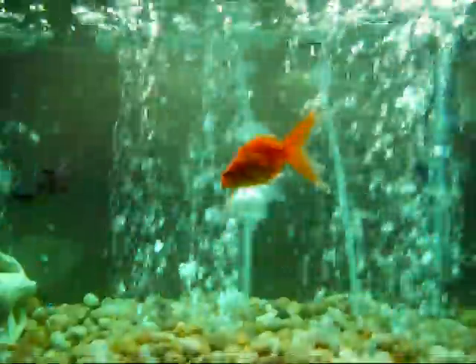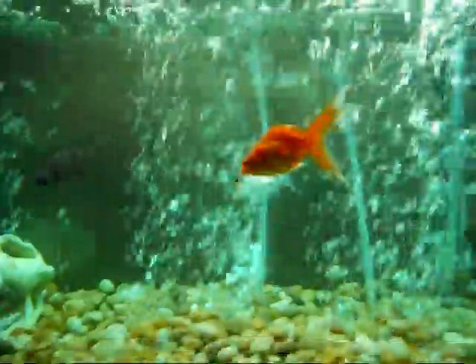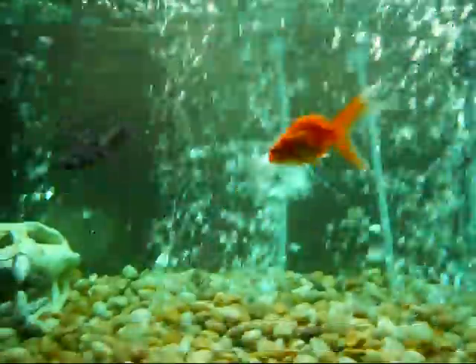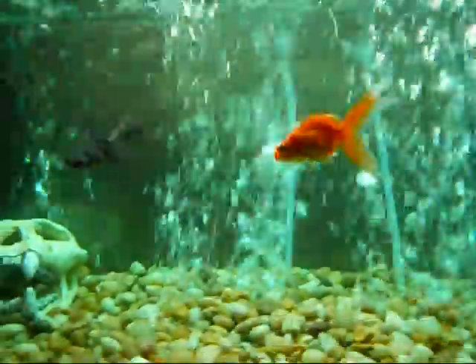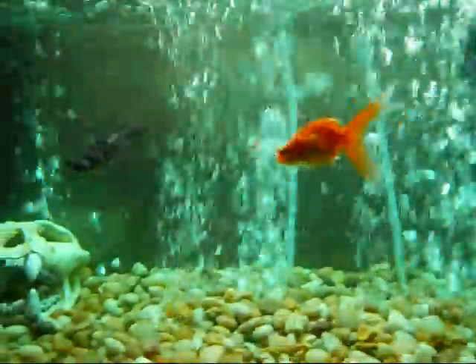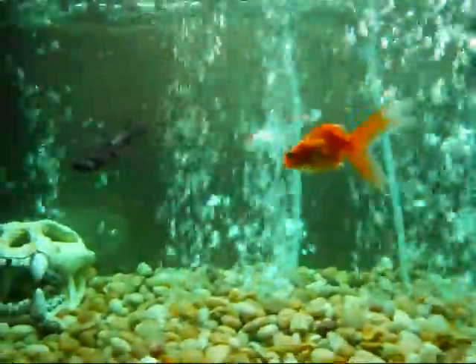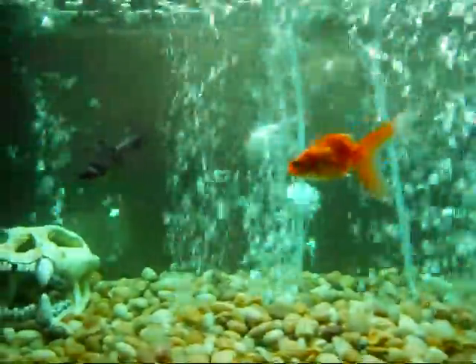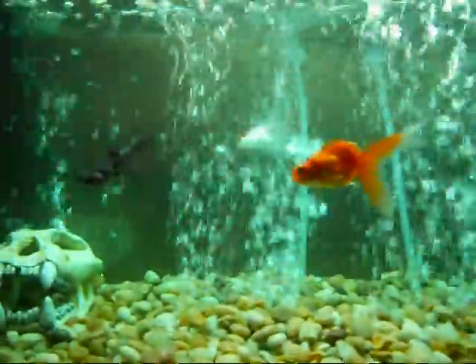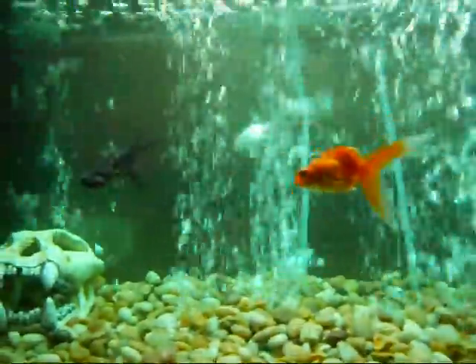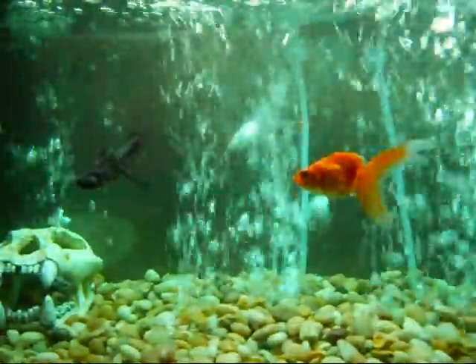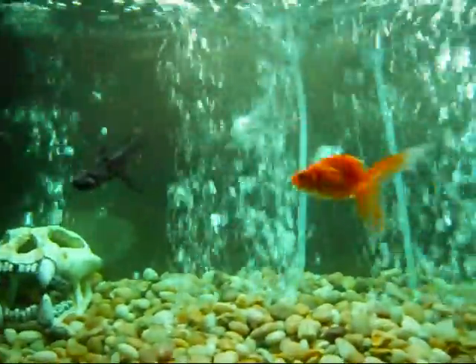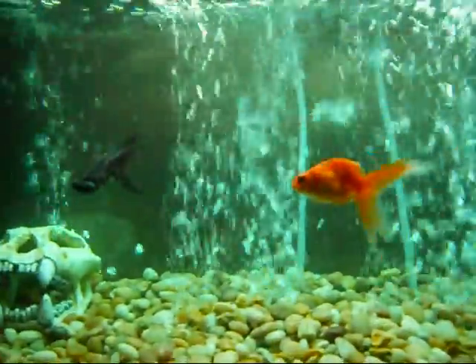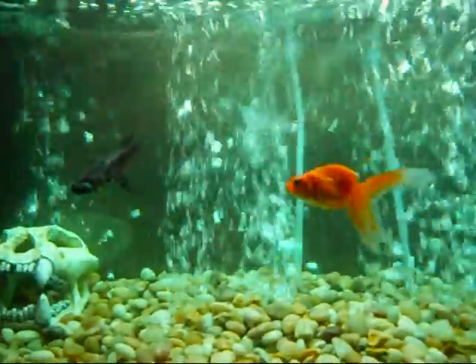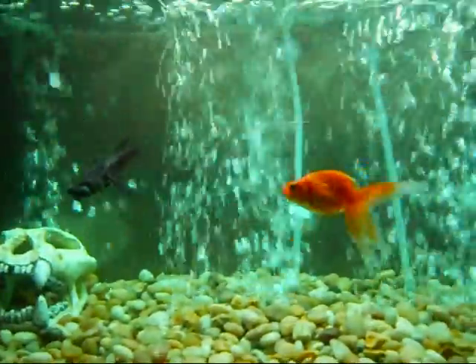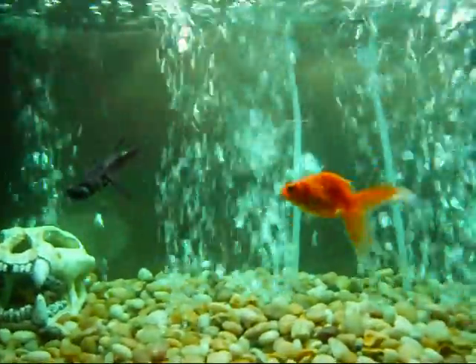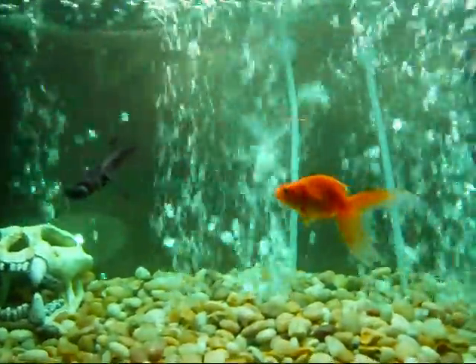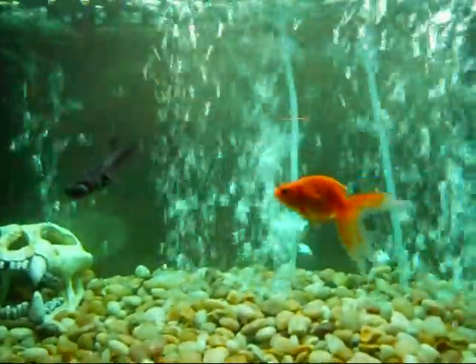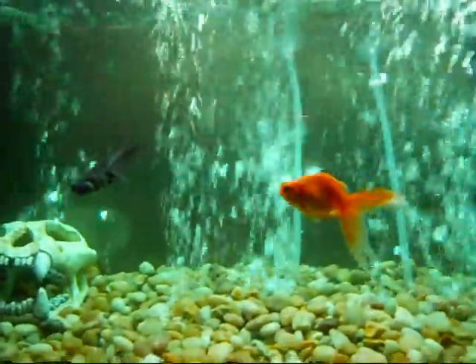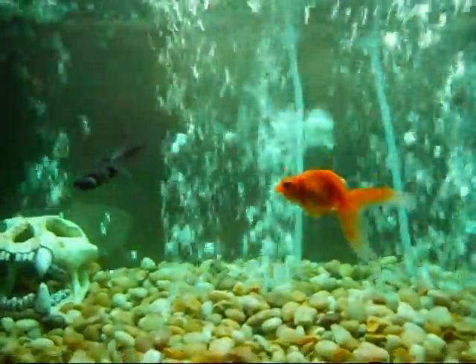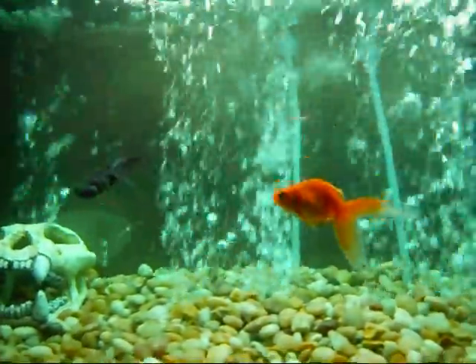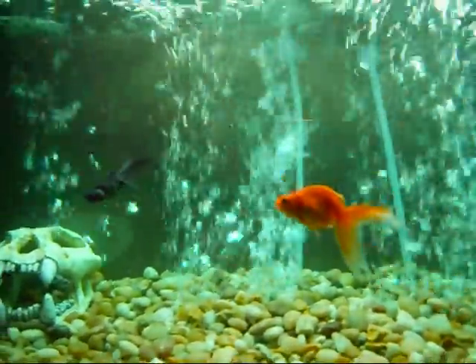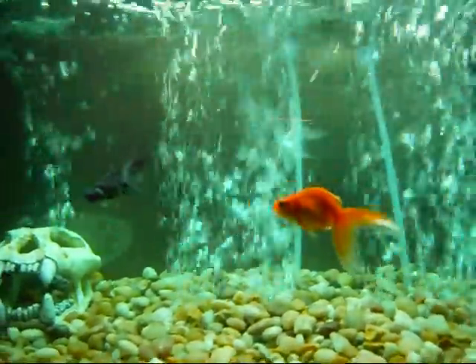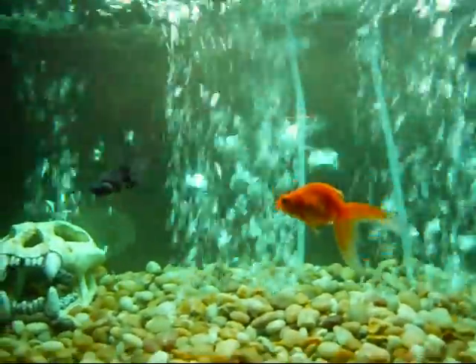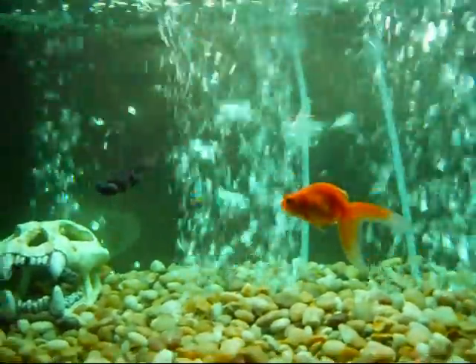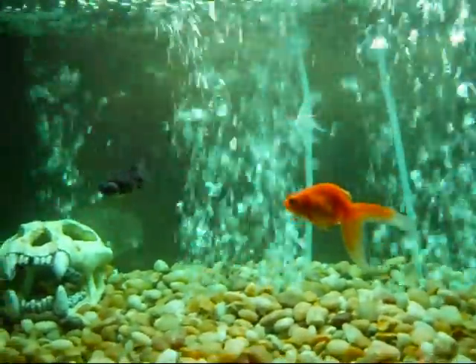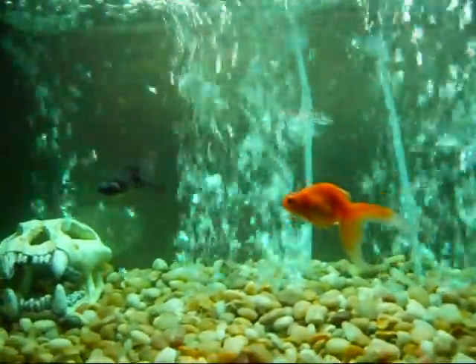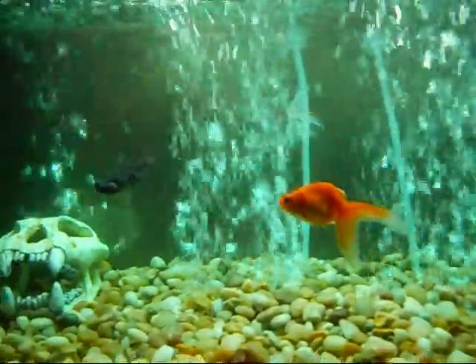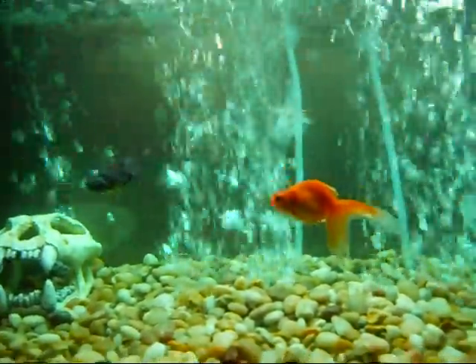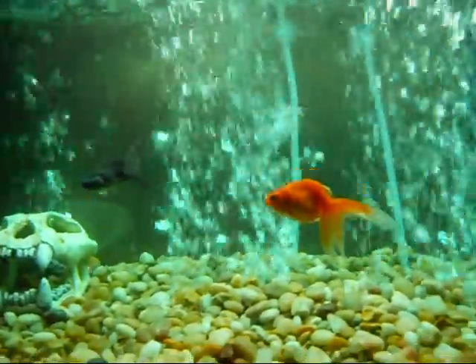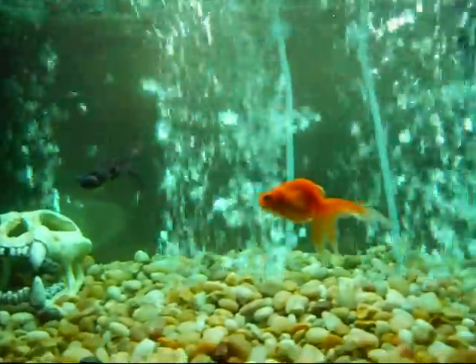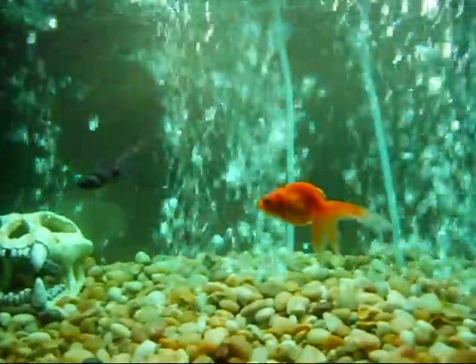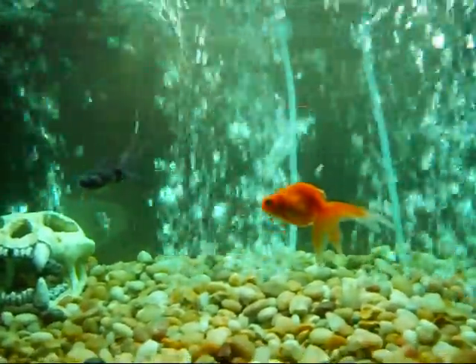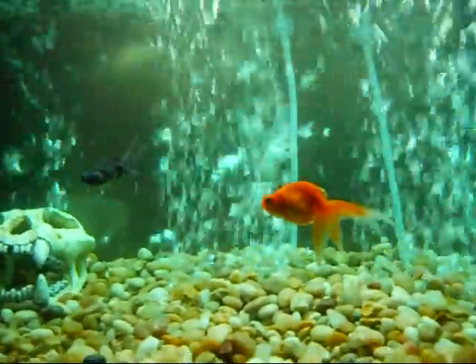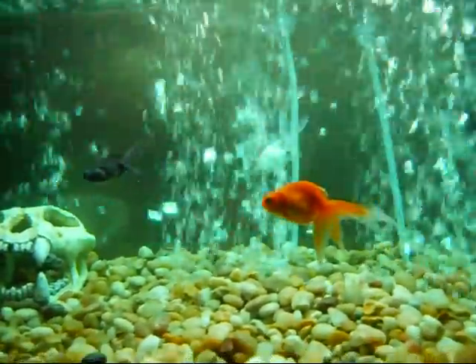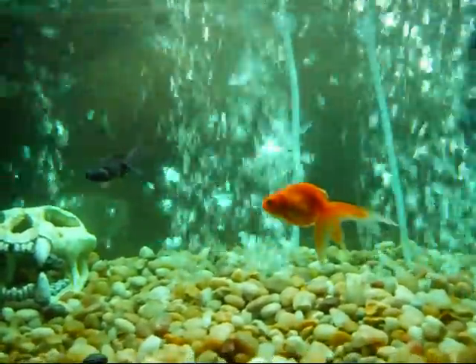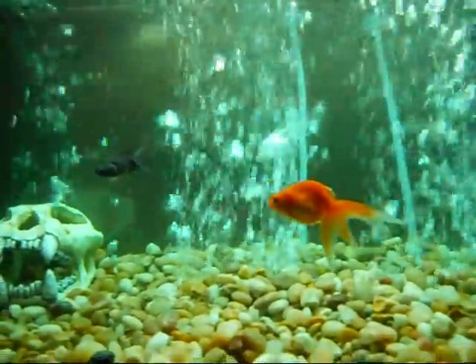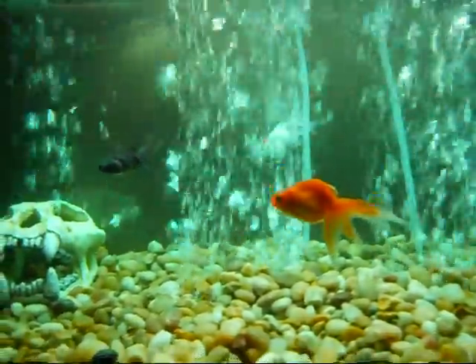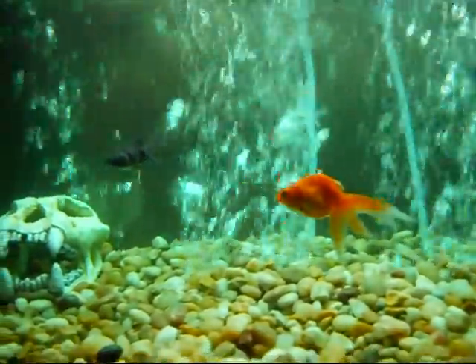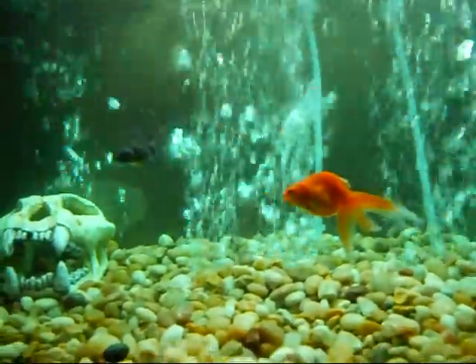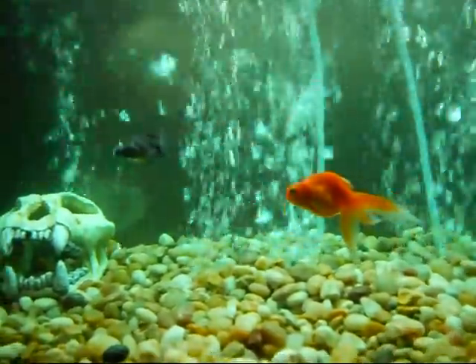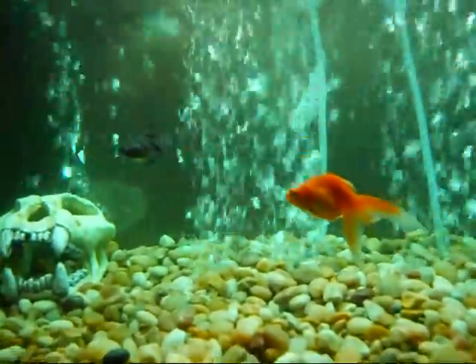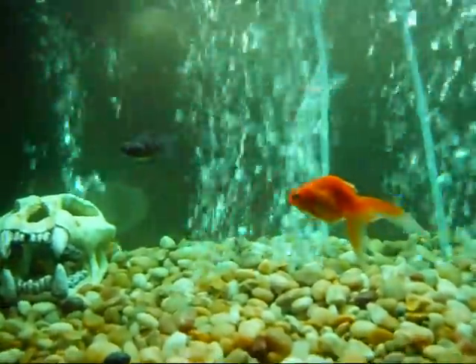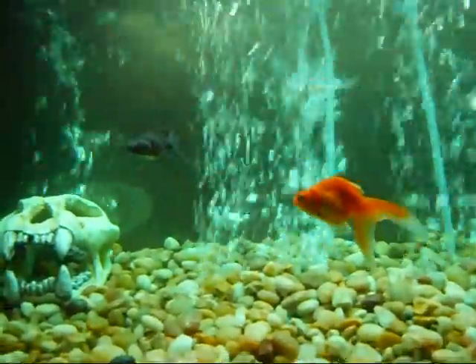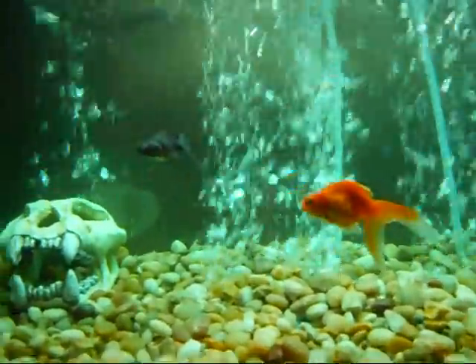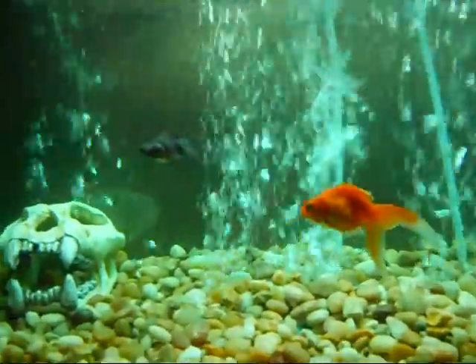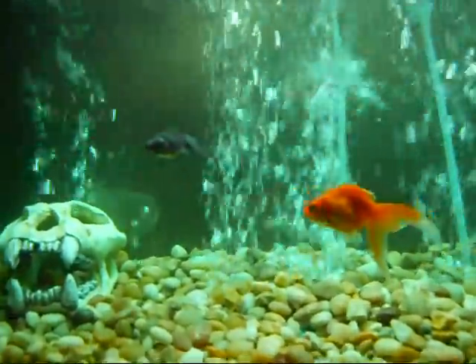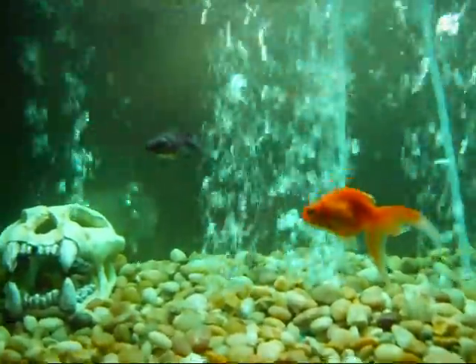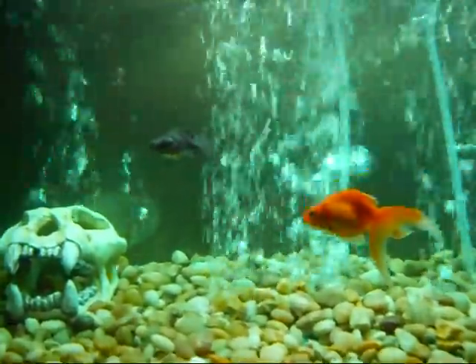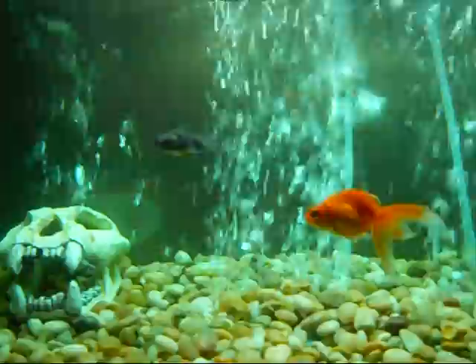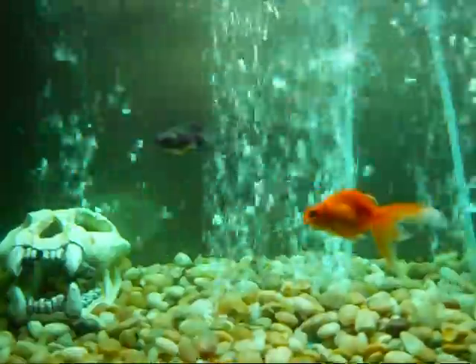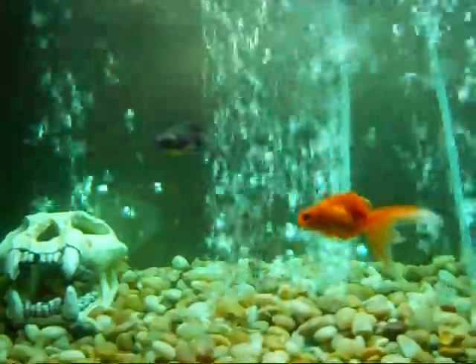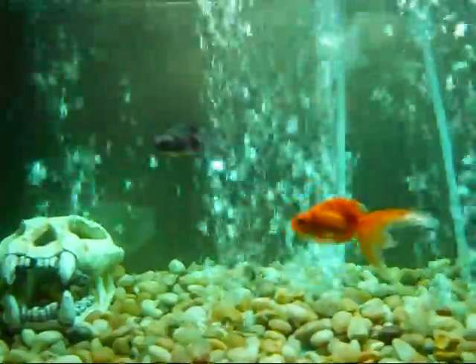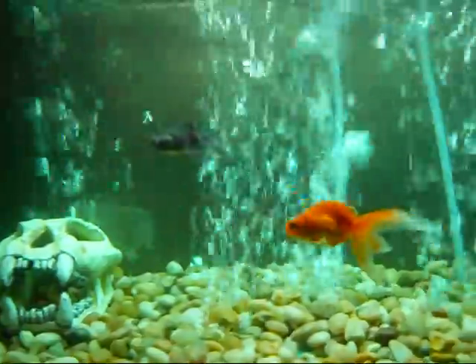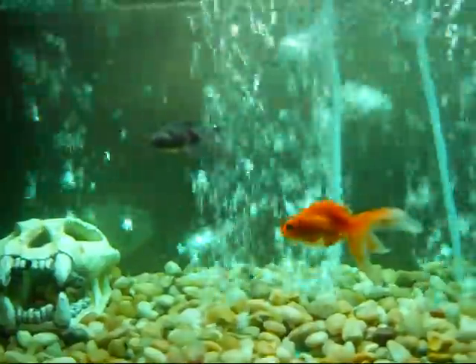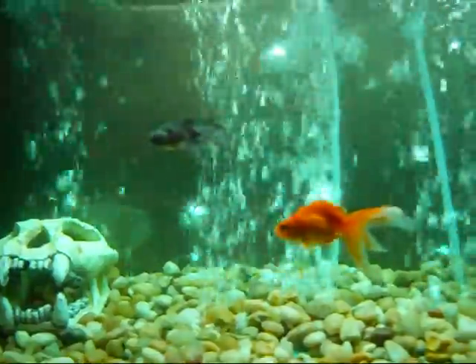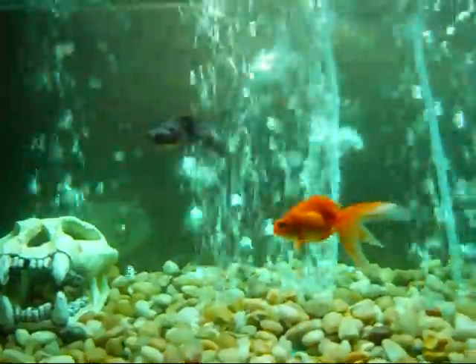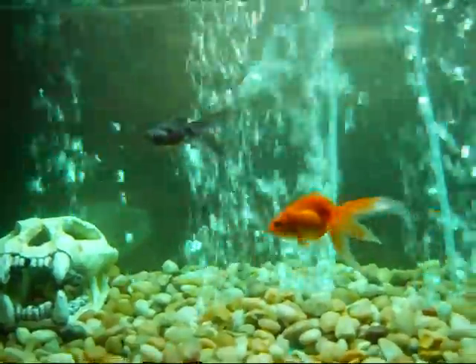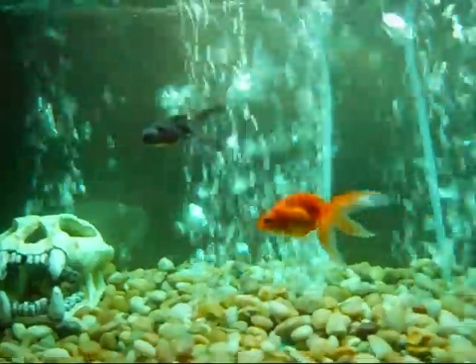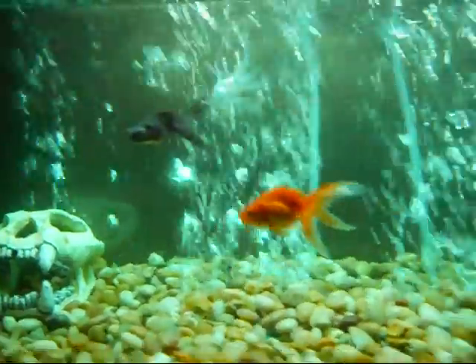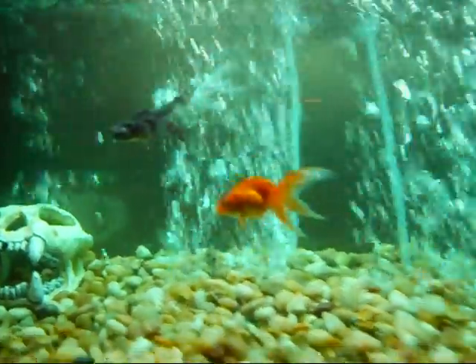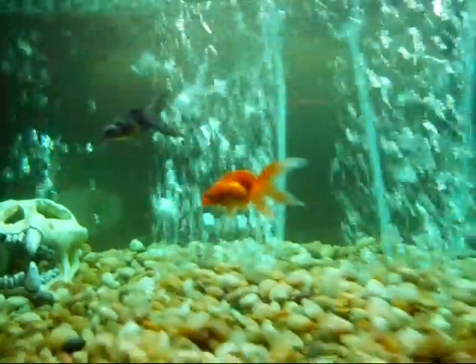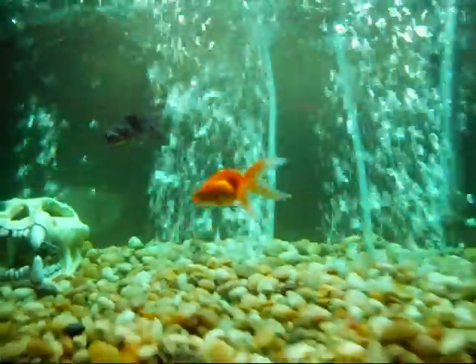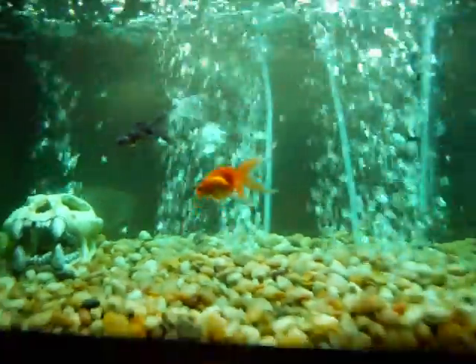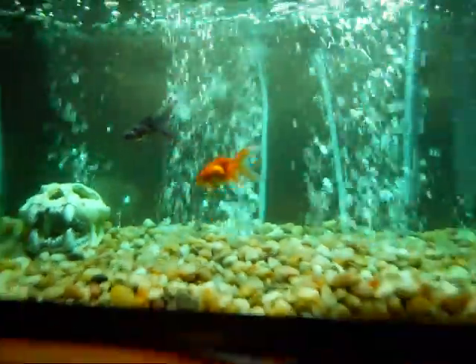Hopefully my fish do not die. Thank you for watching.